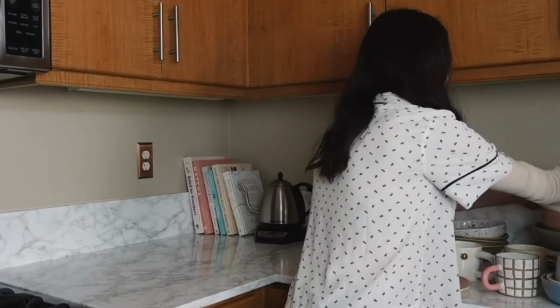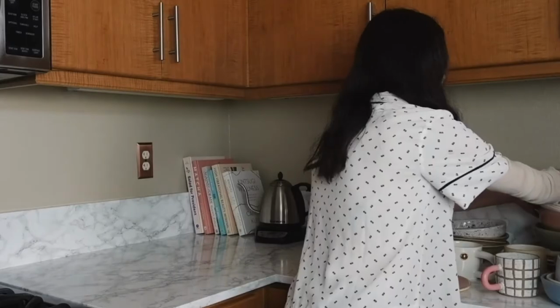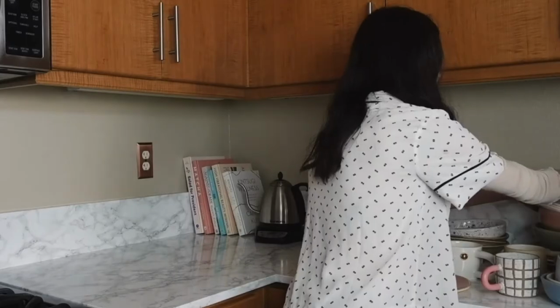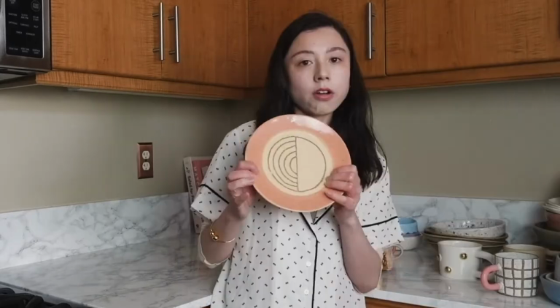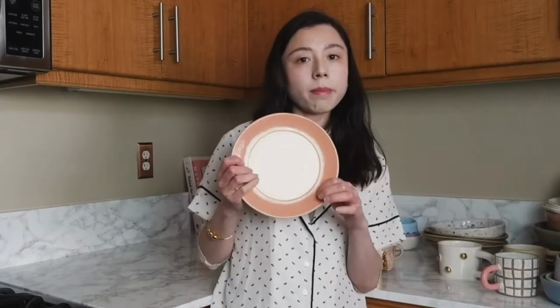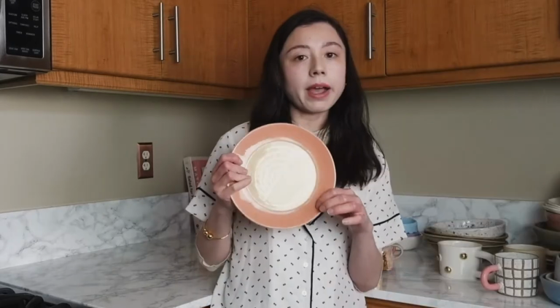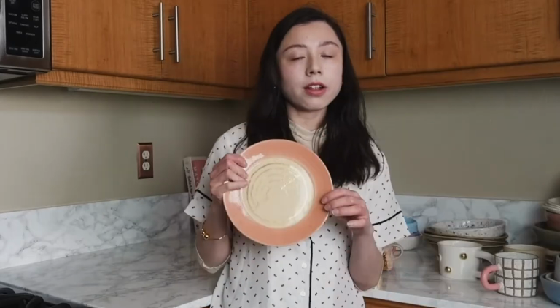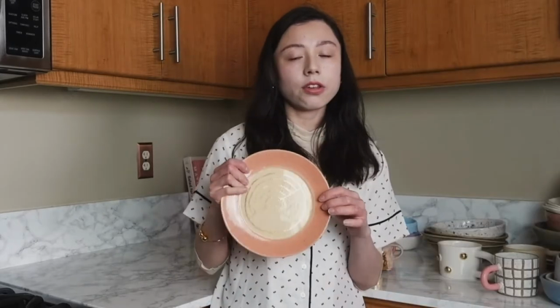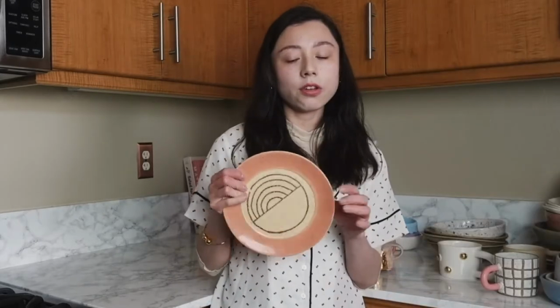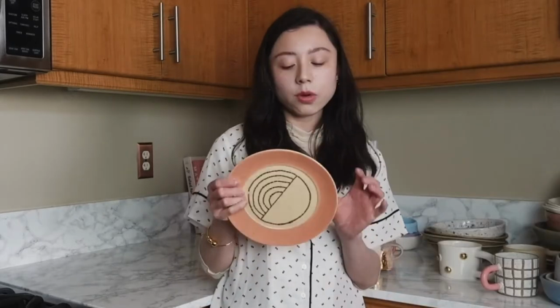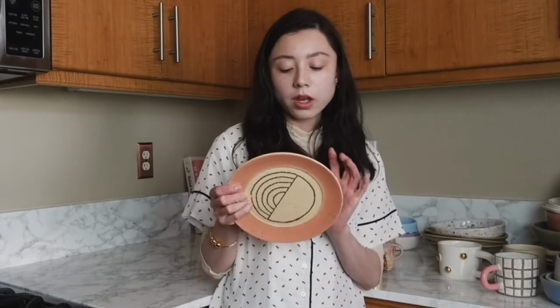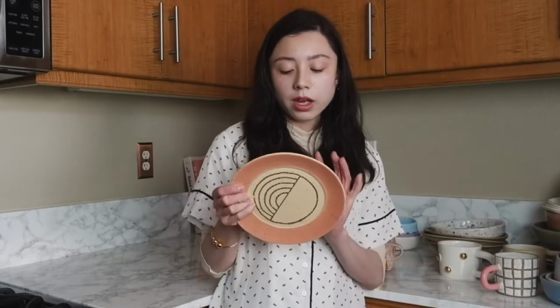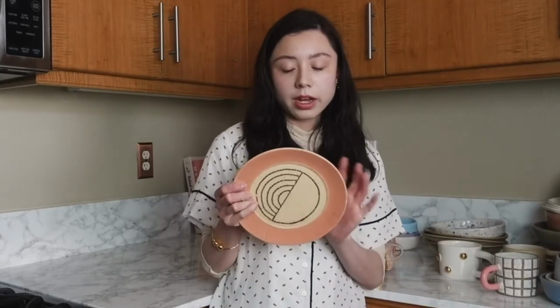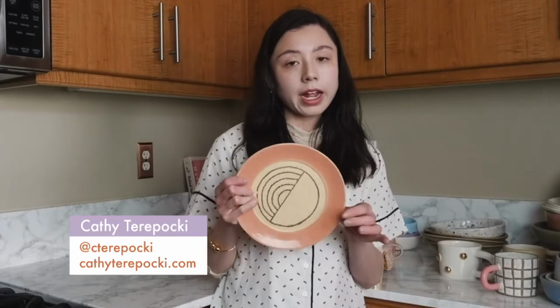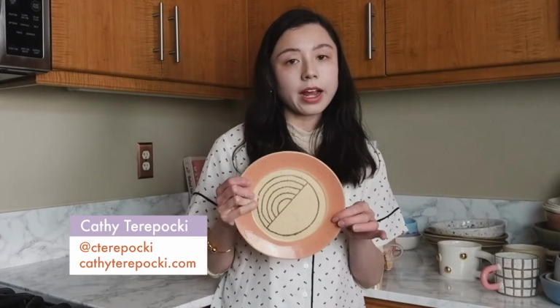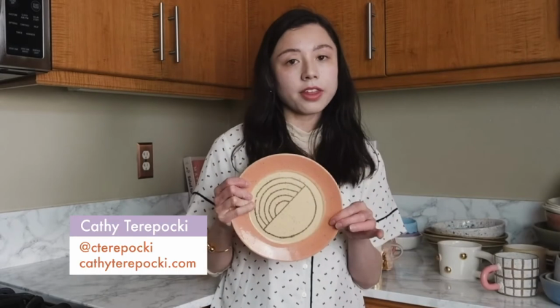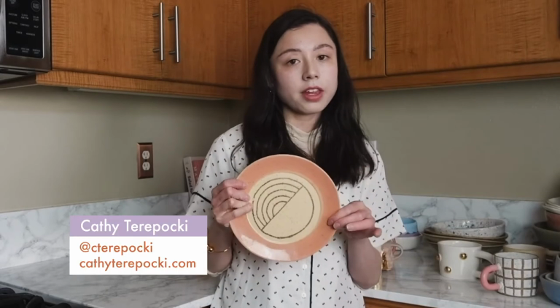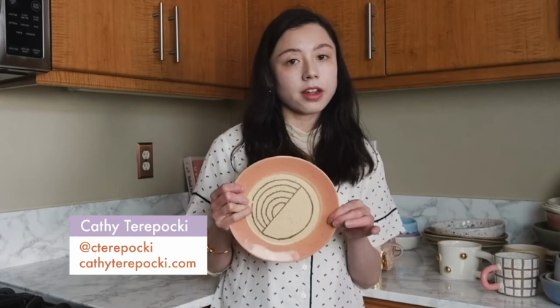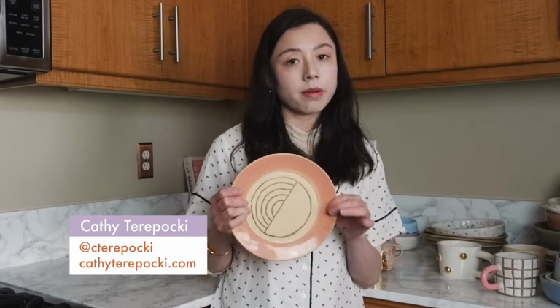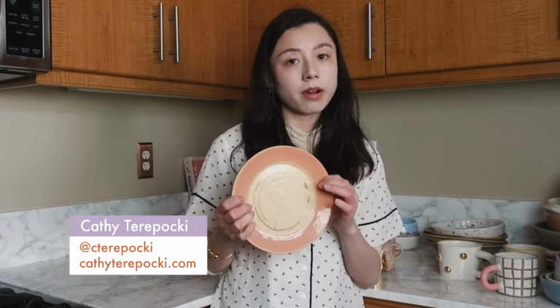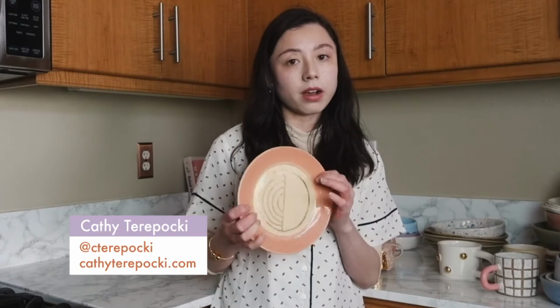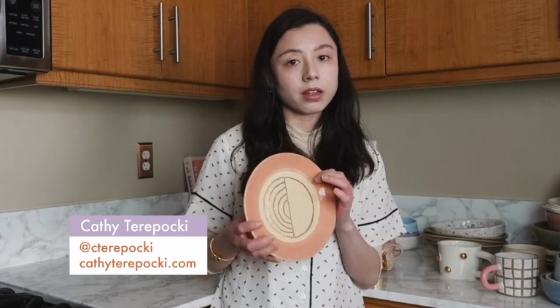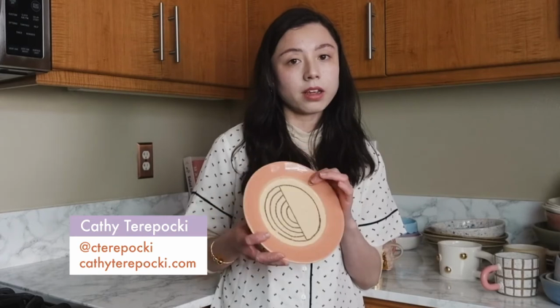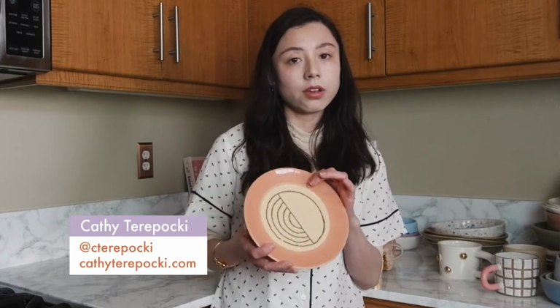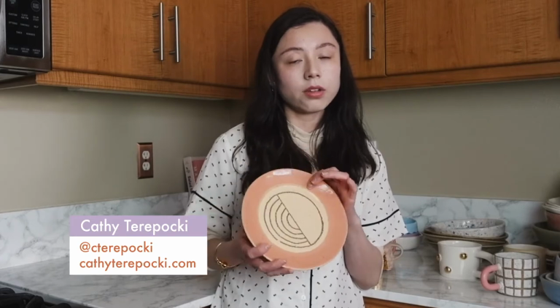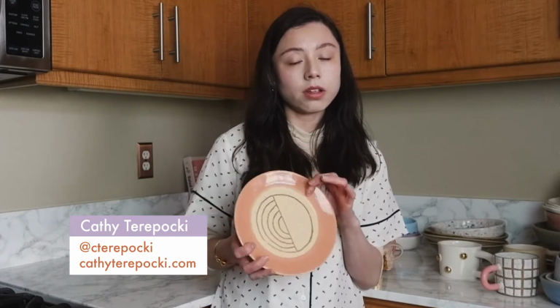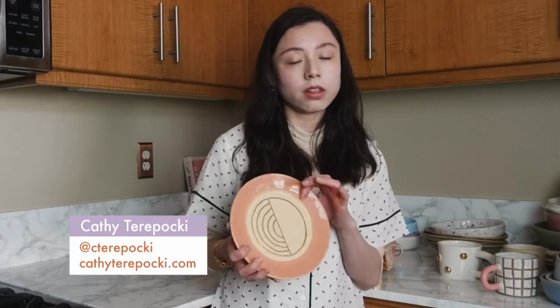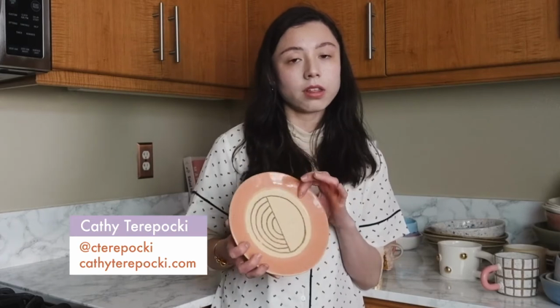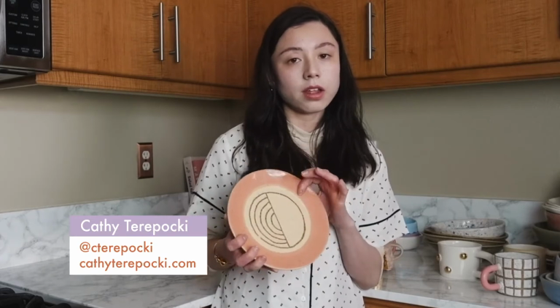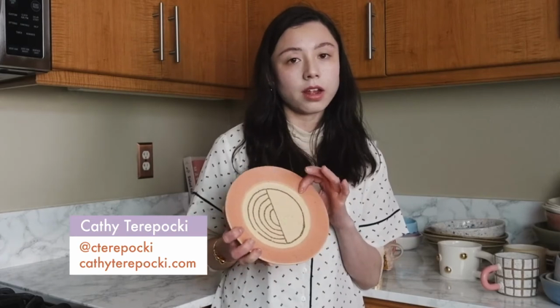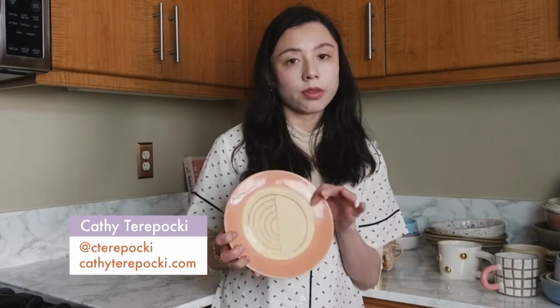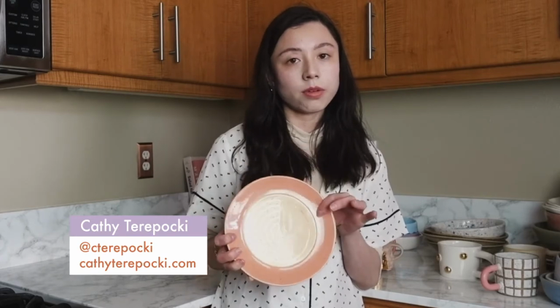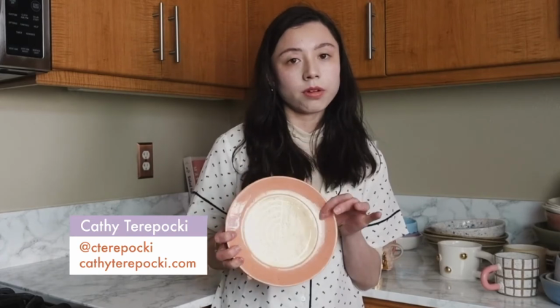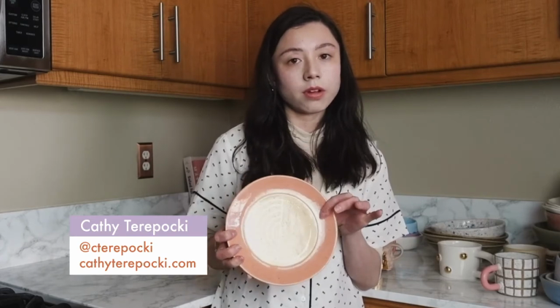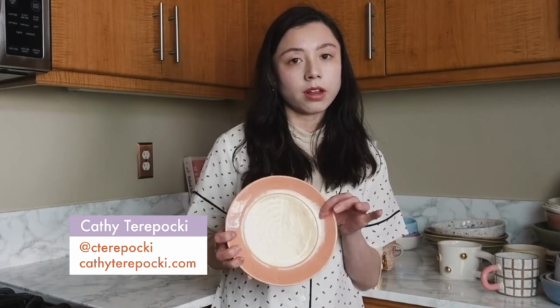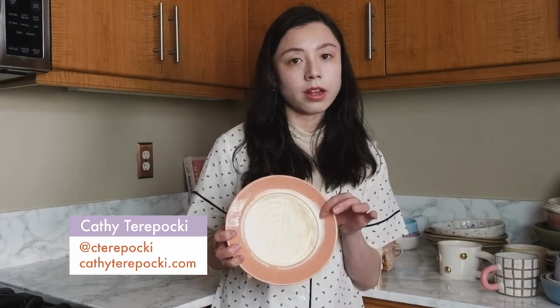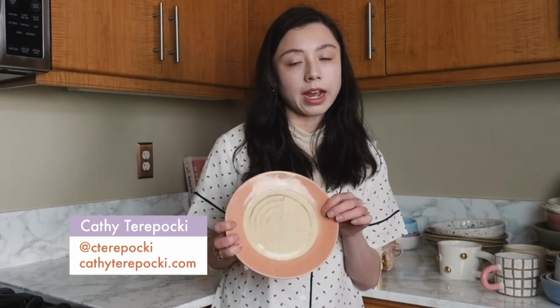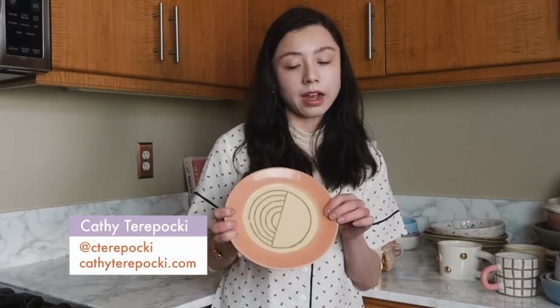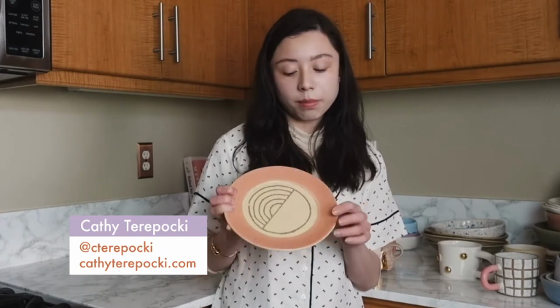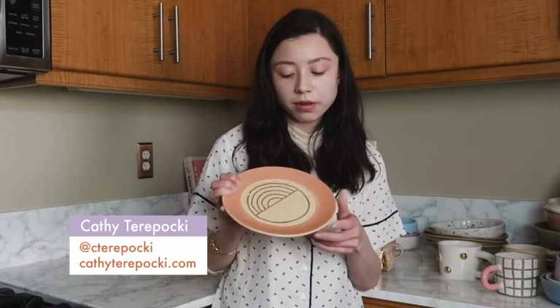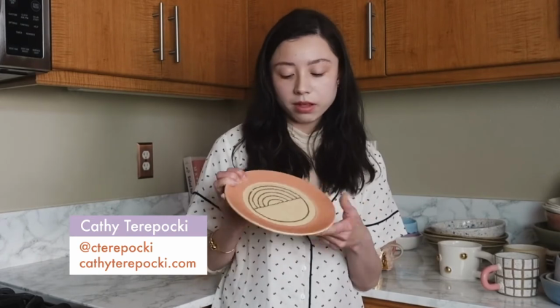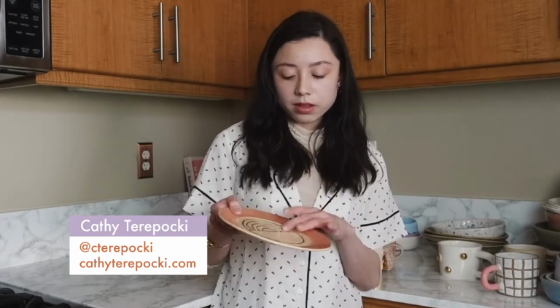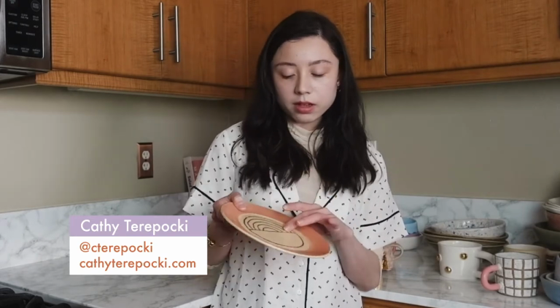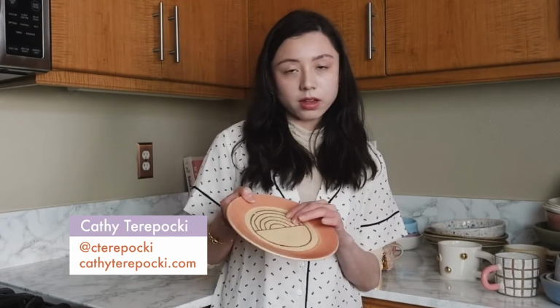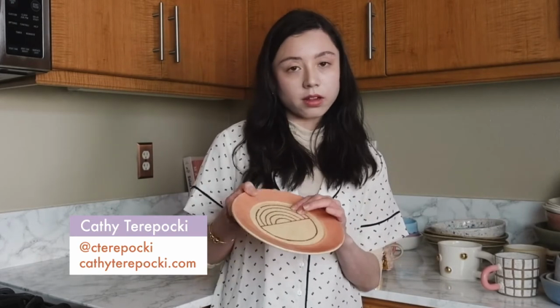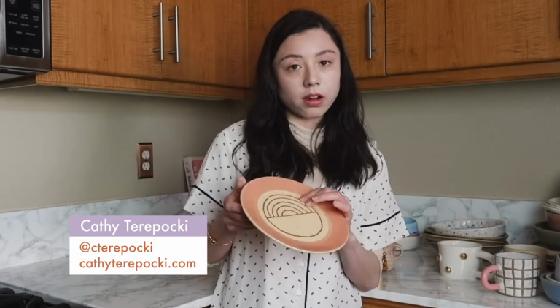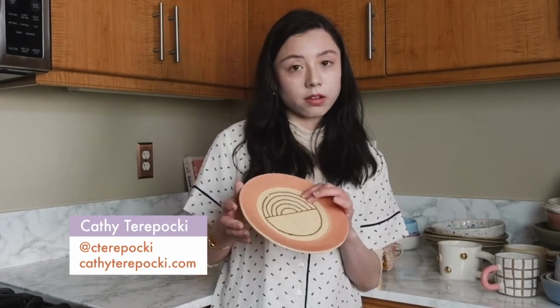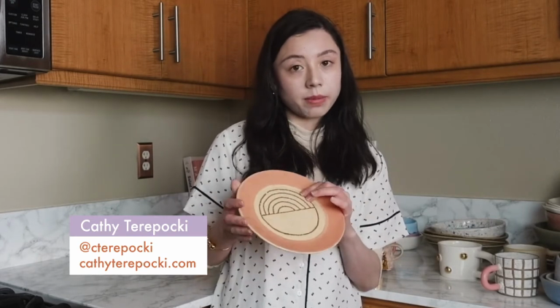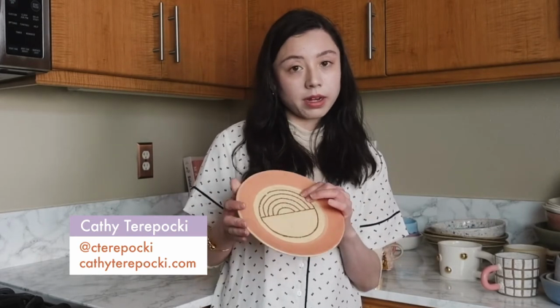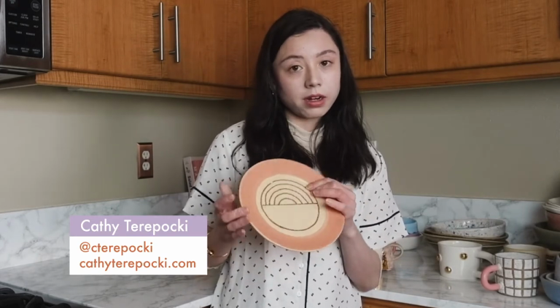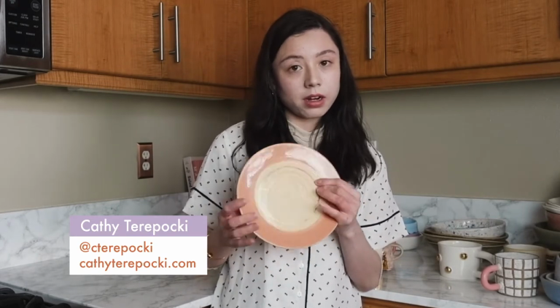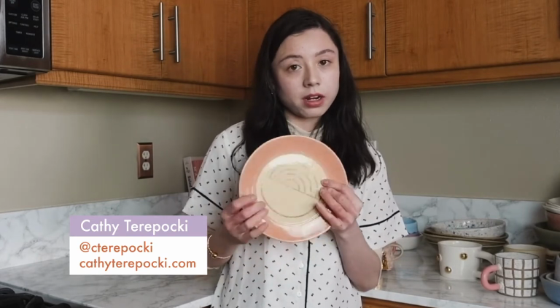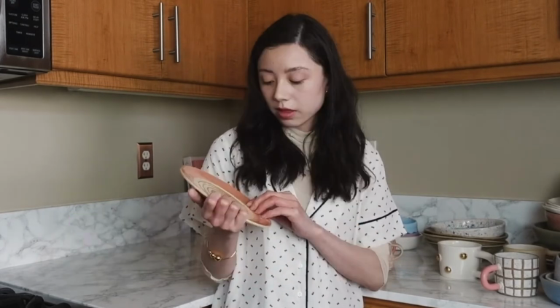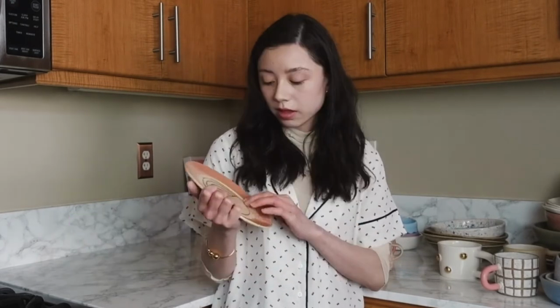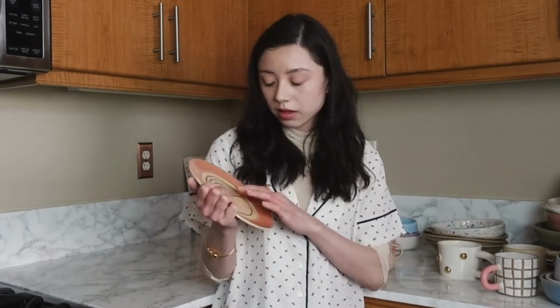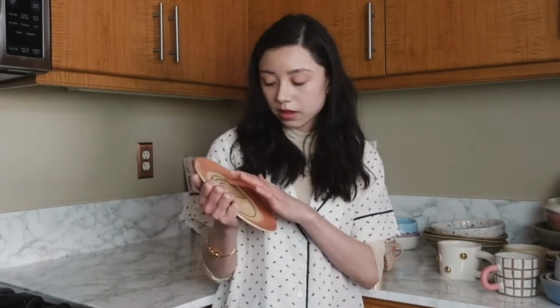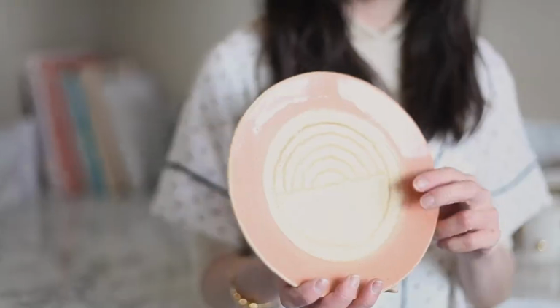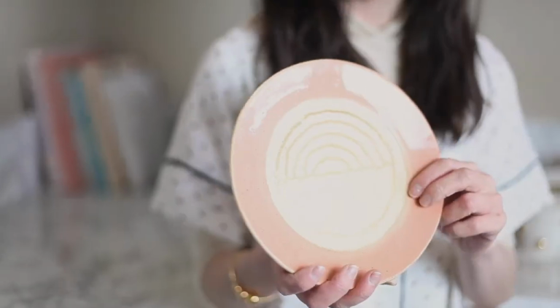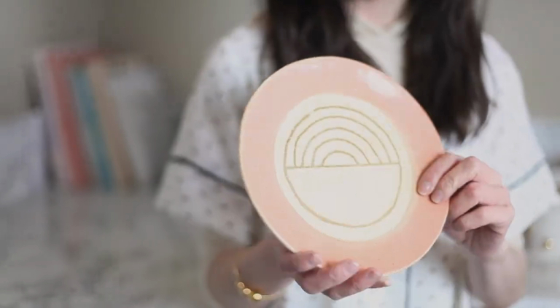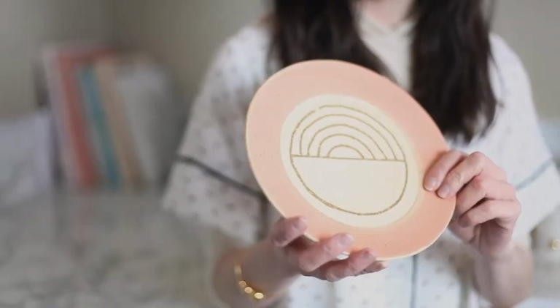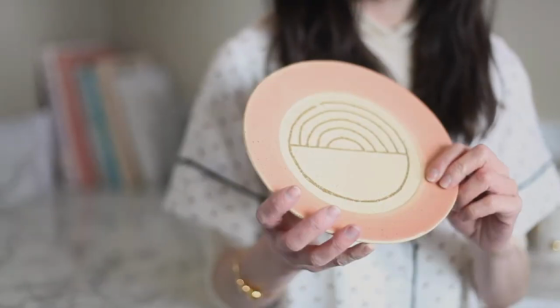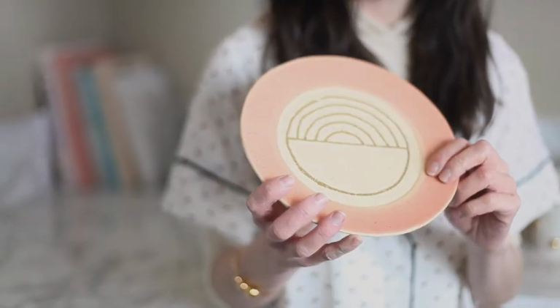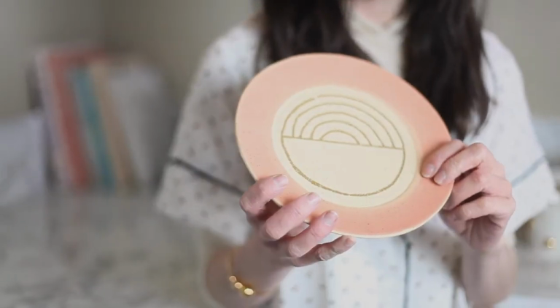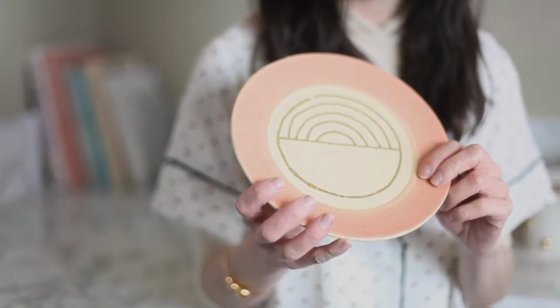Going back to Kathy Terrapocchi who did the Anthropologie collab — this is also by her. This design reminds me of a rainbow.